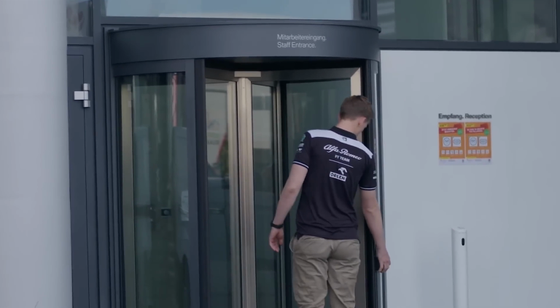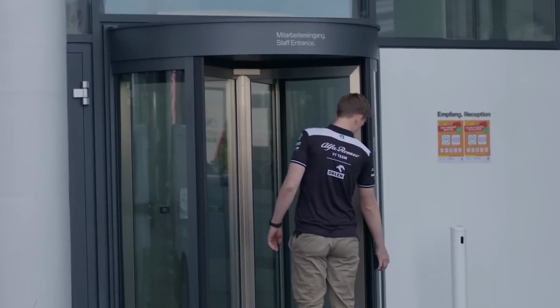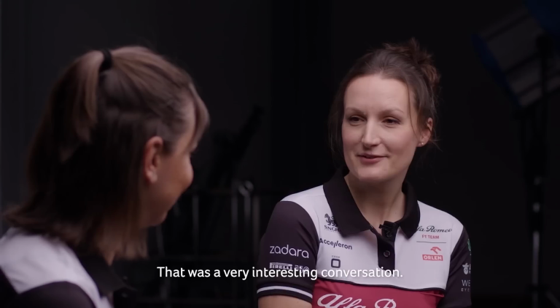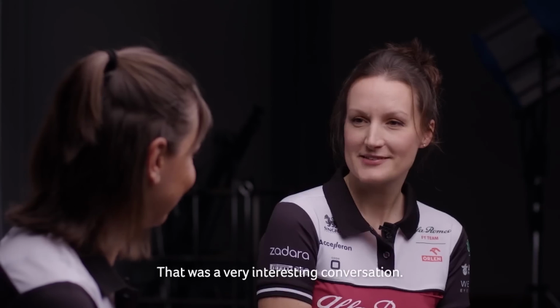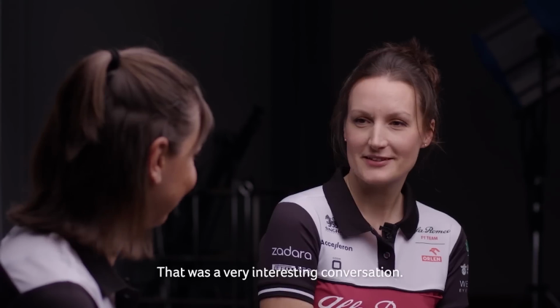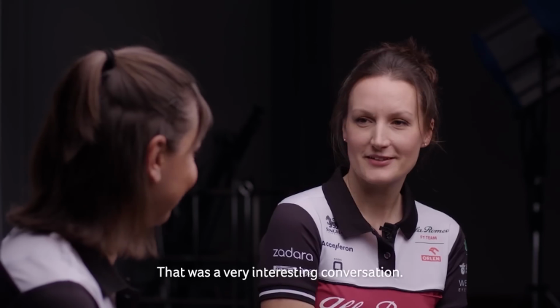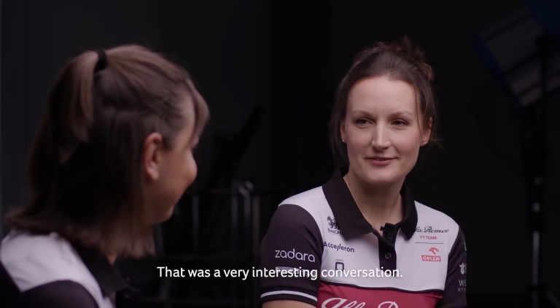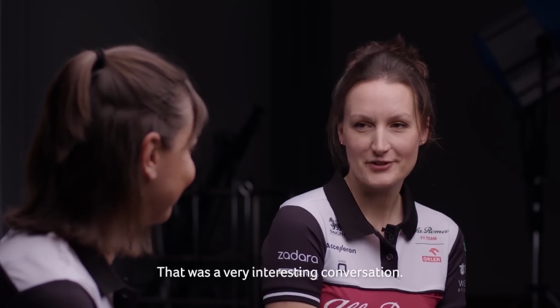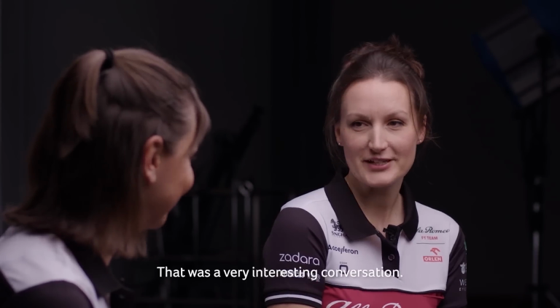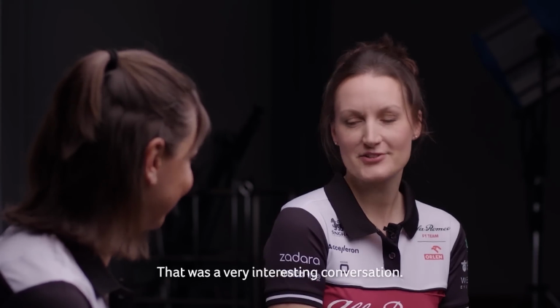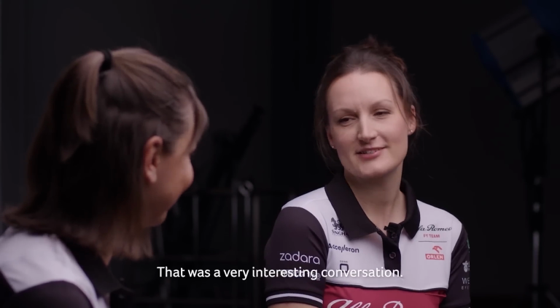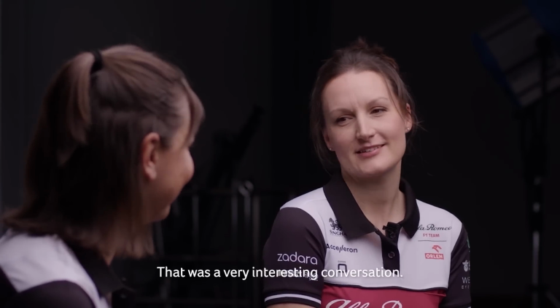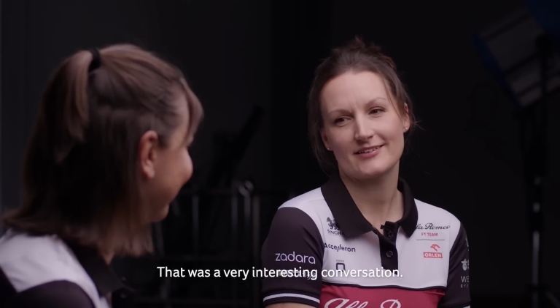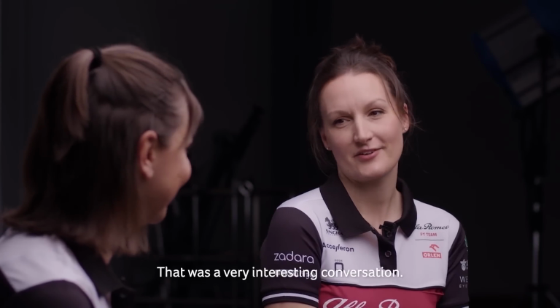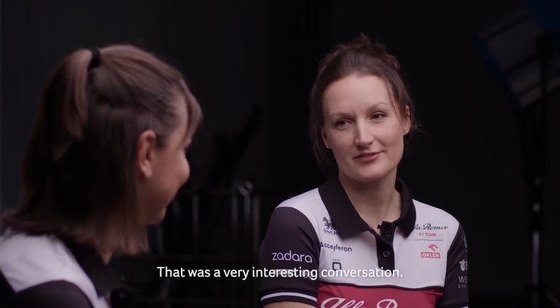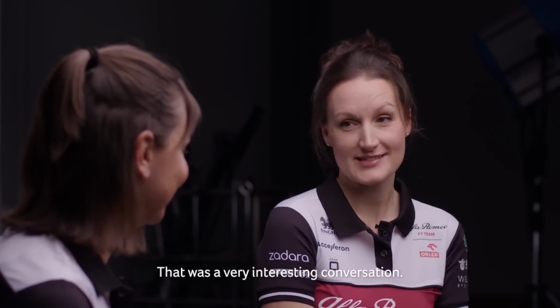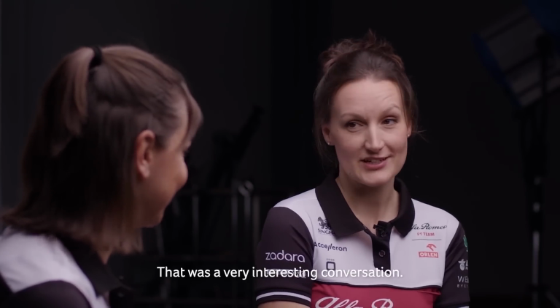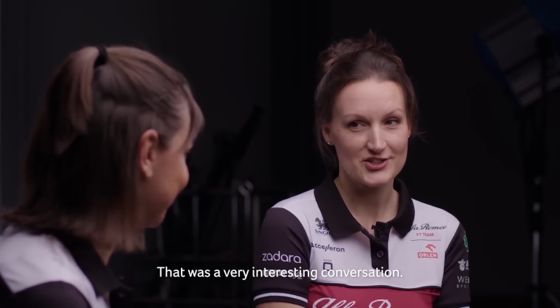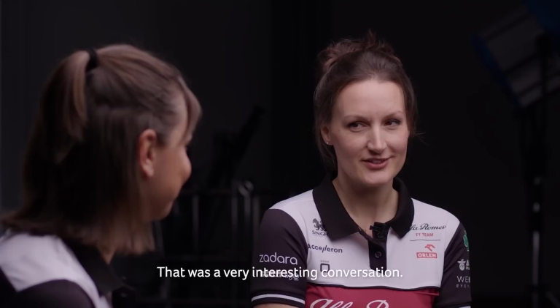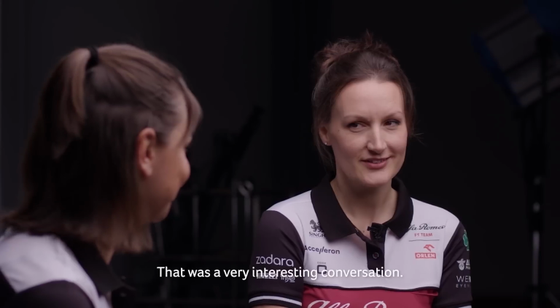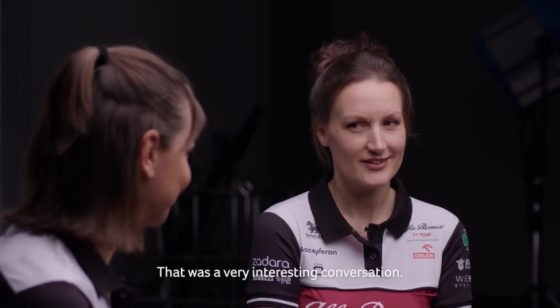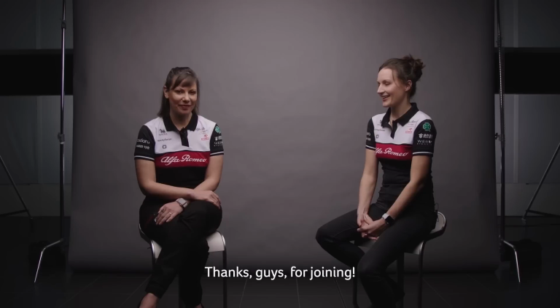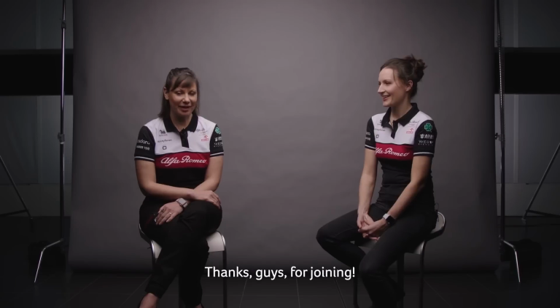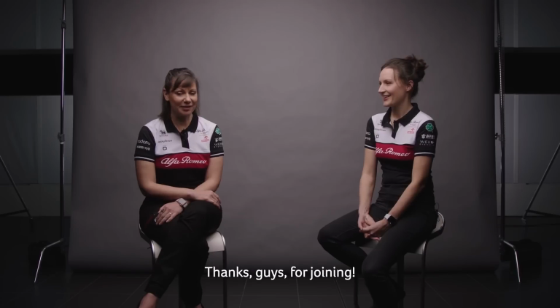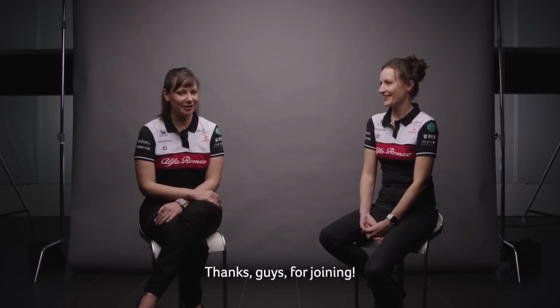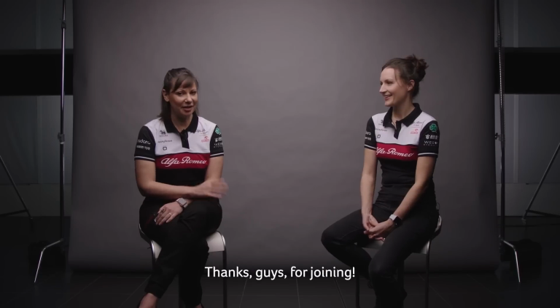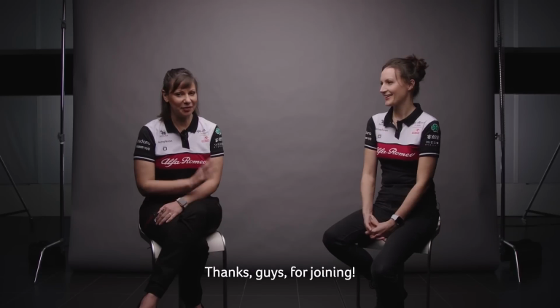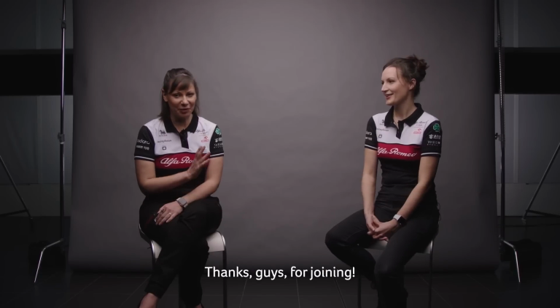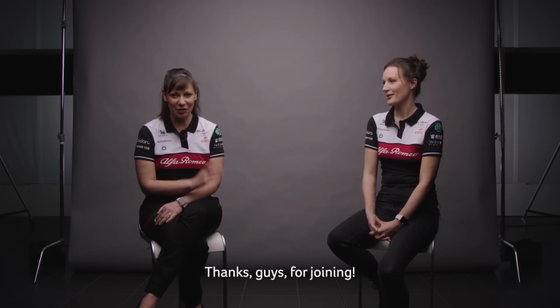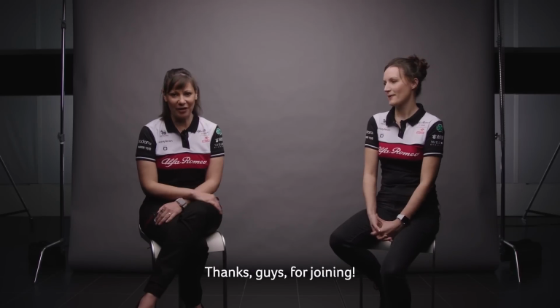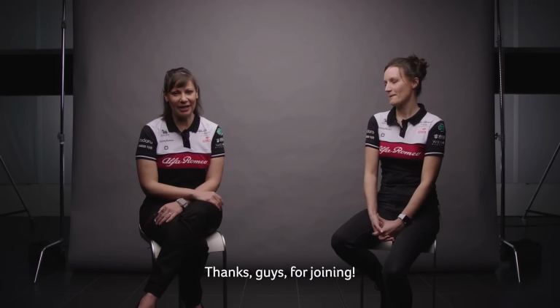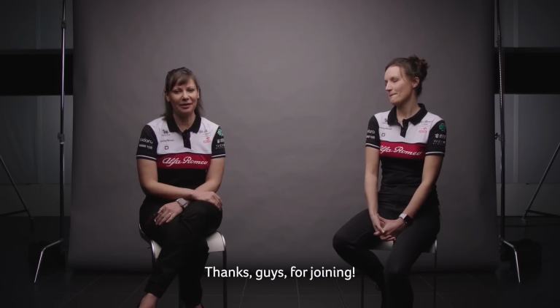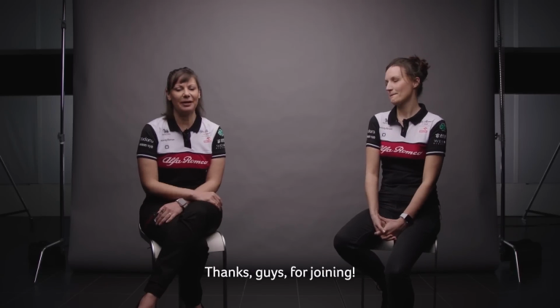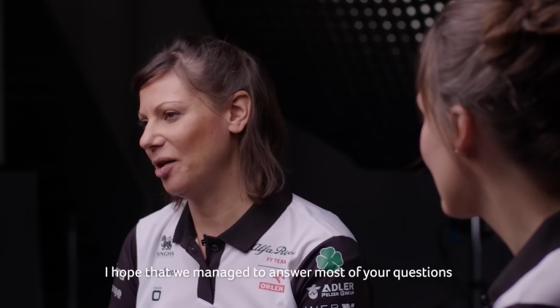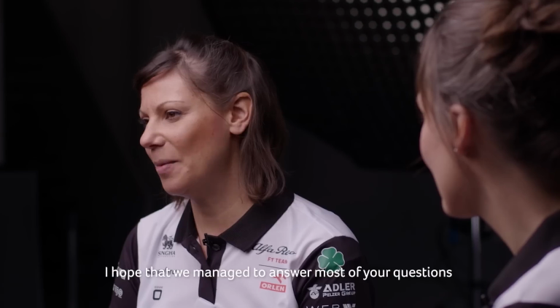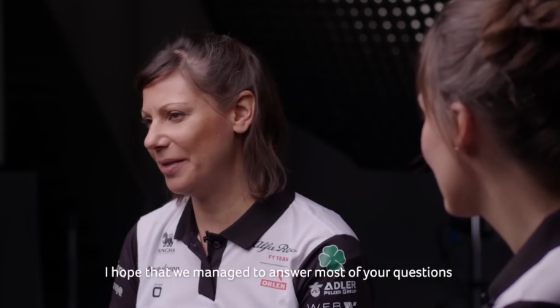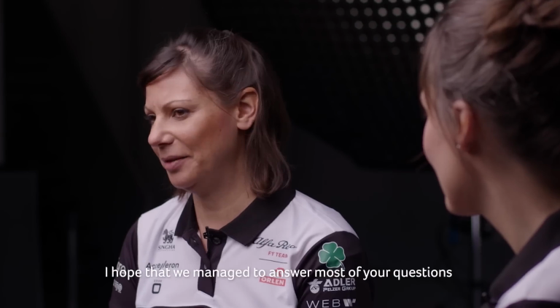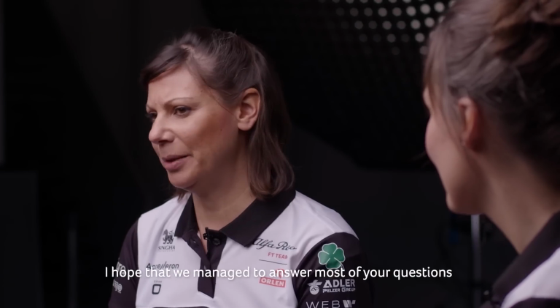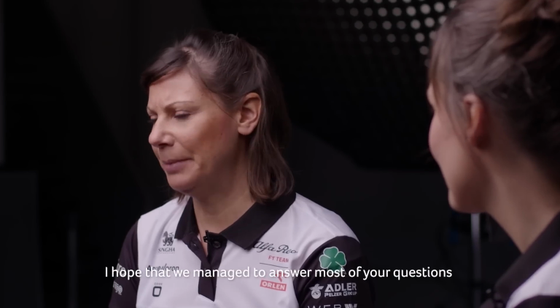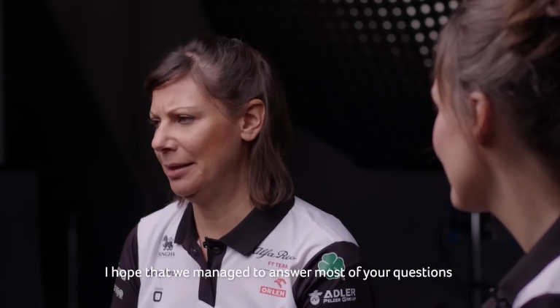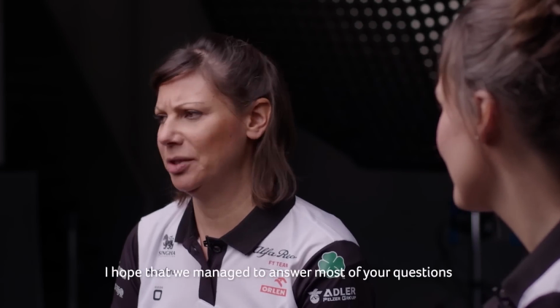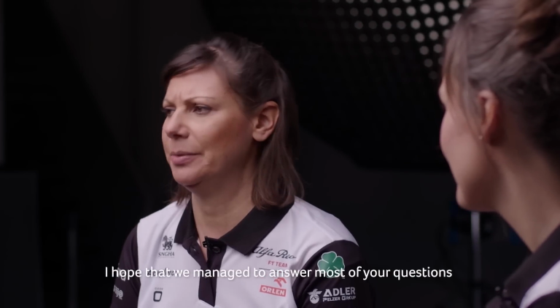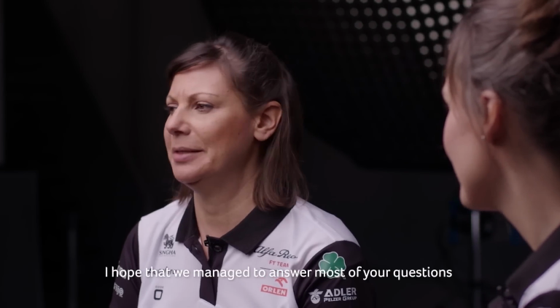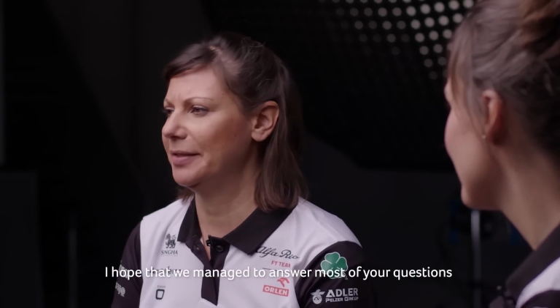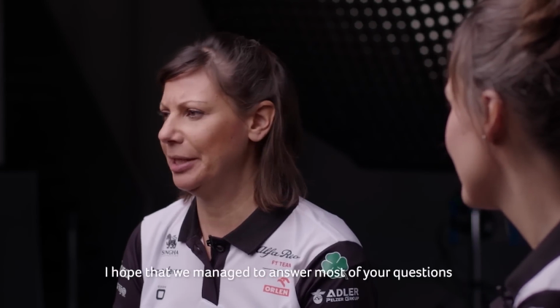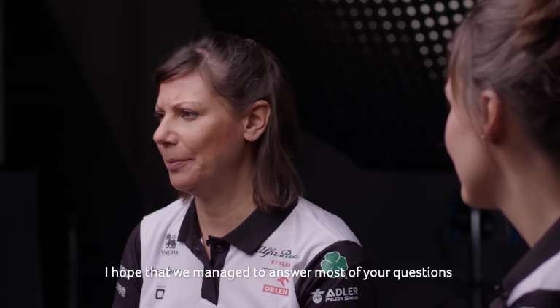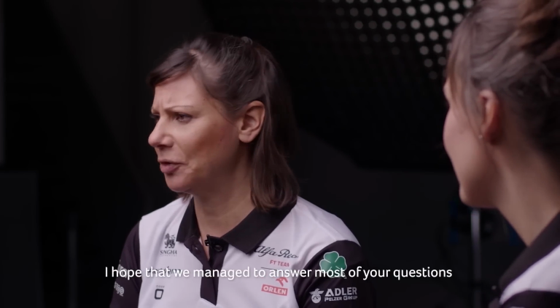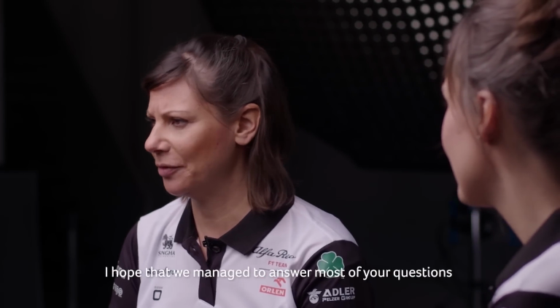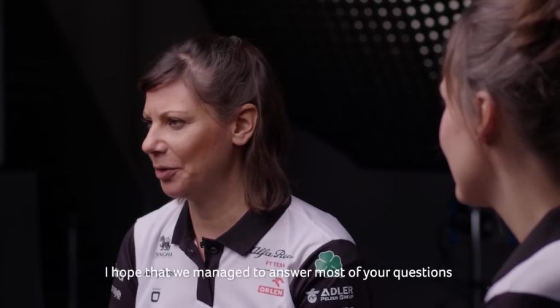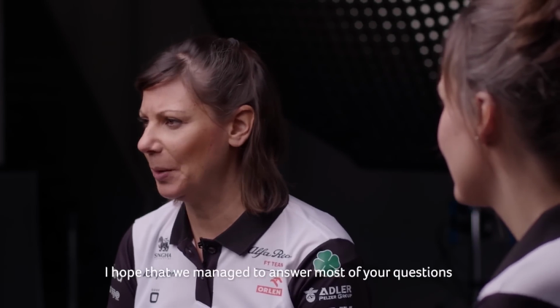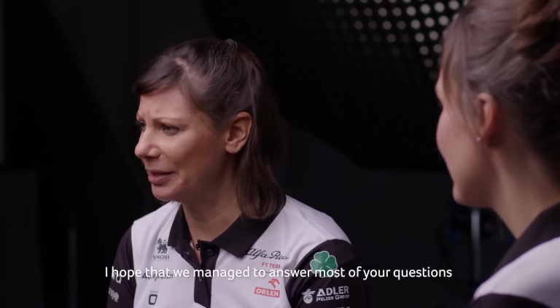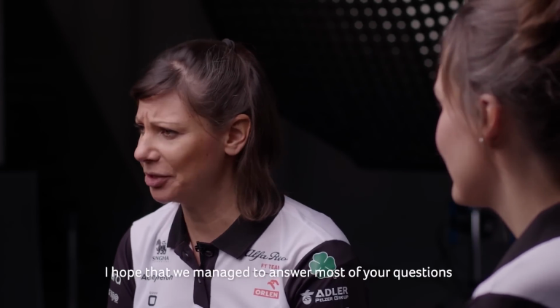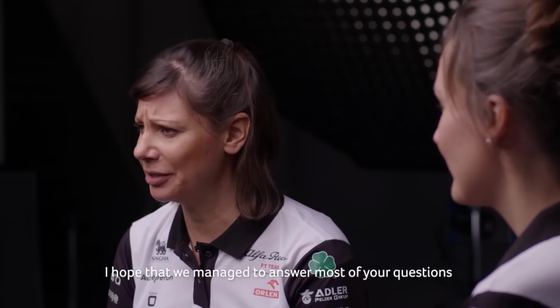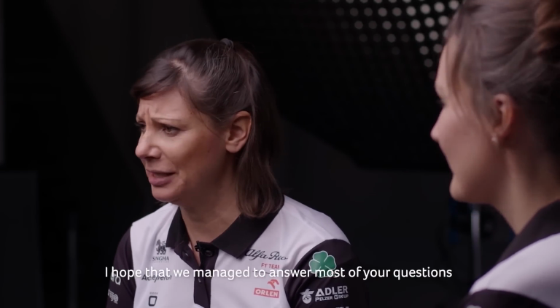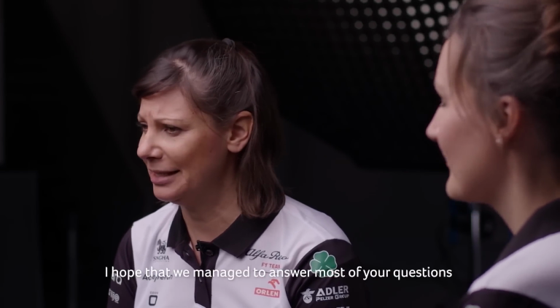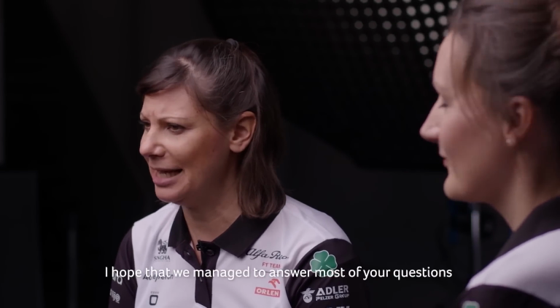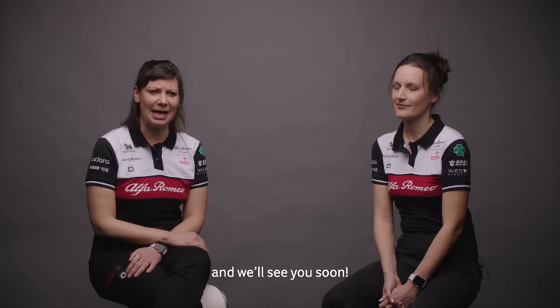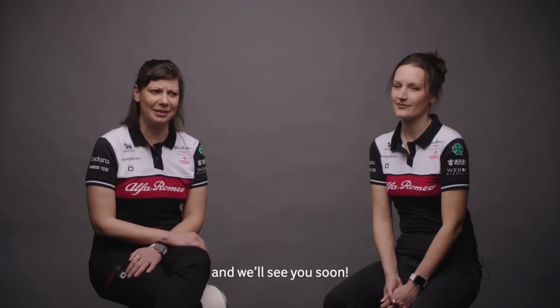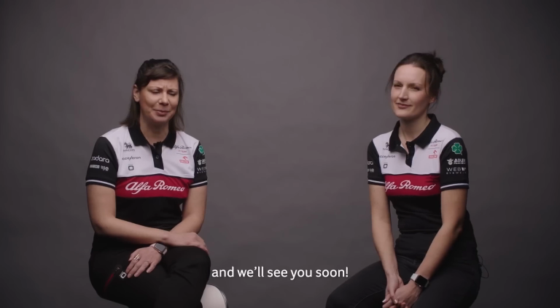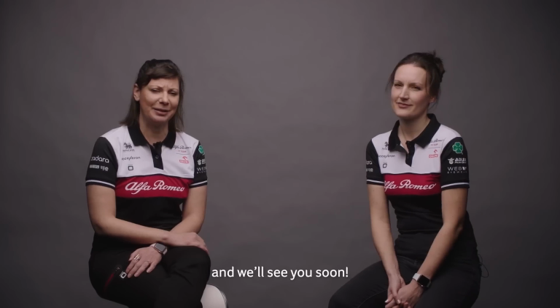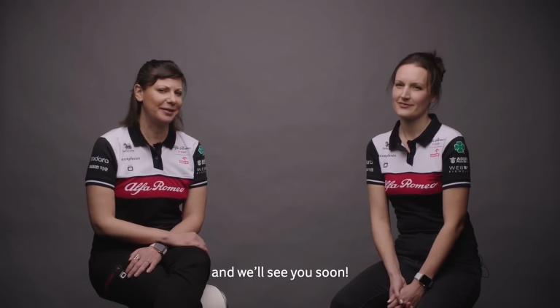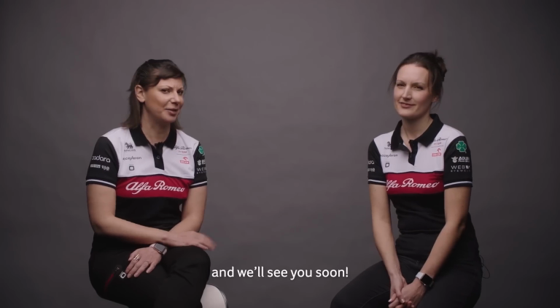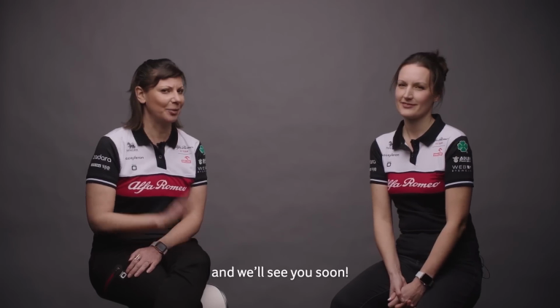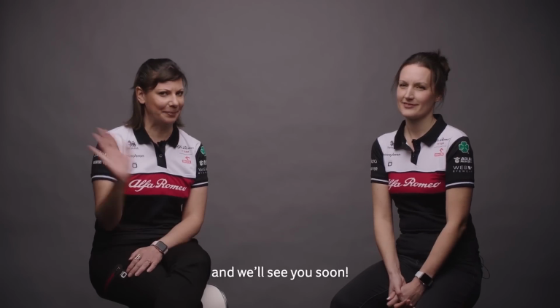That was a very interesting conversation. Thanks guys for joining. I hope that we managed to answer most of your questions and we'll see you soon.